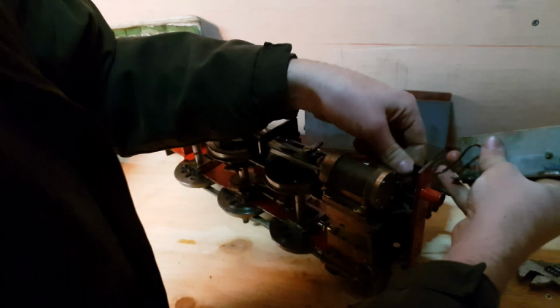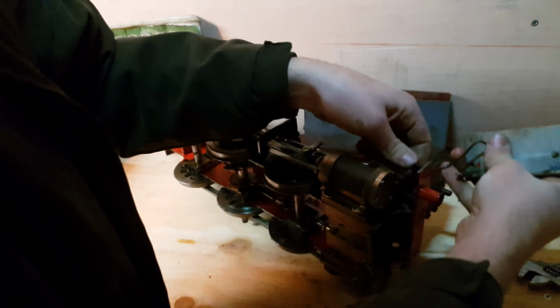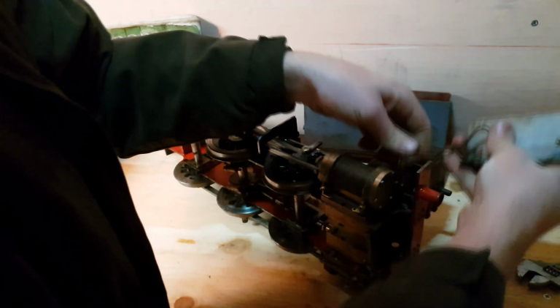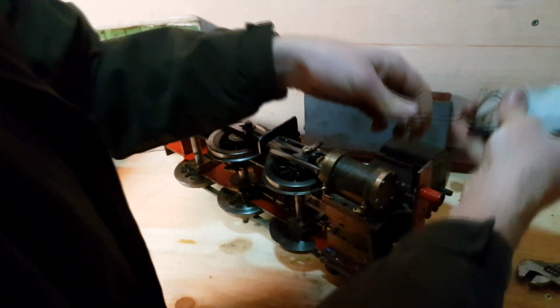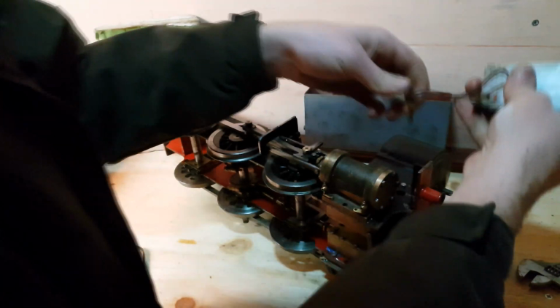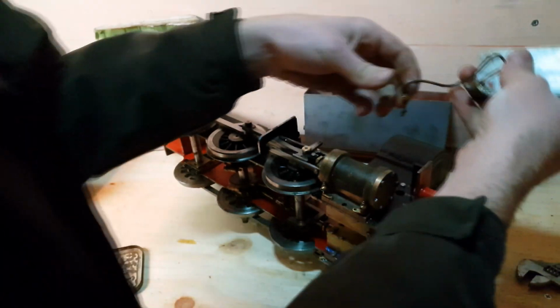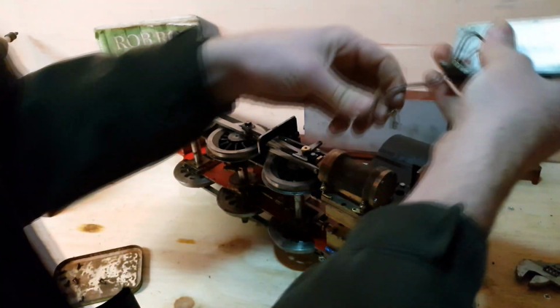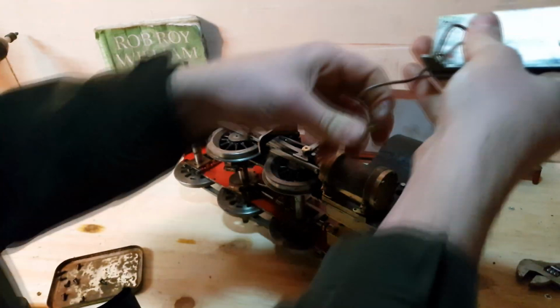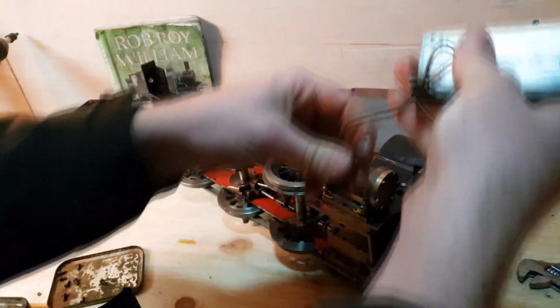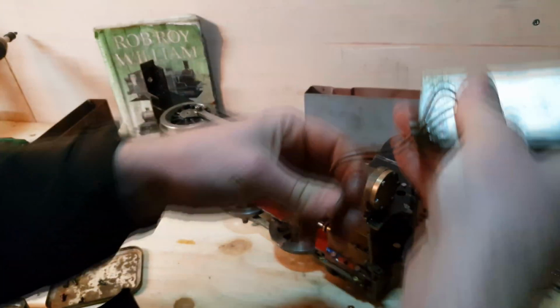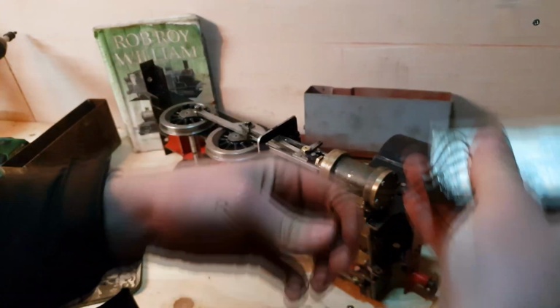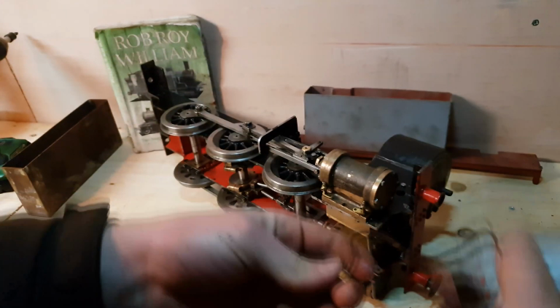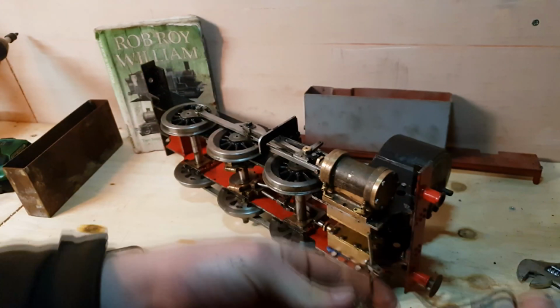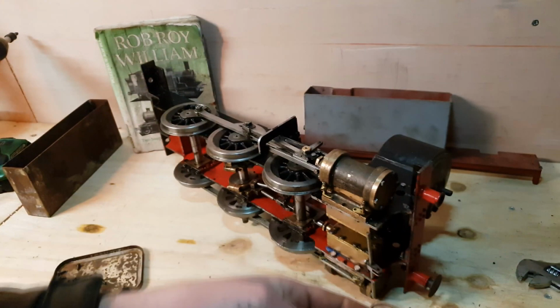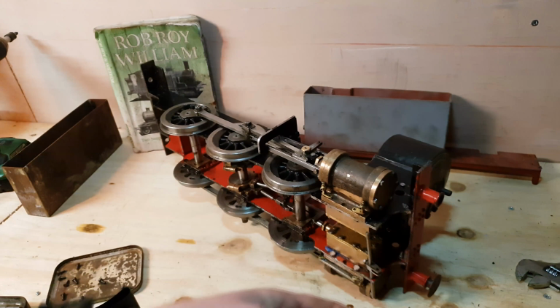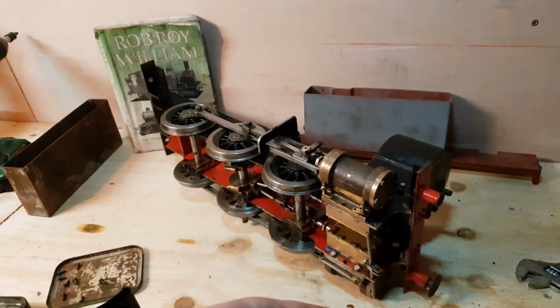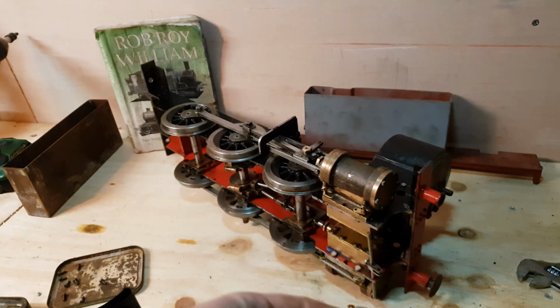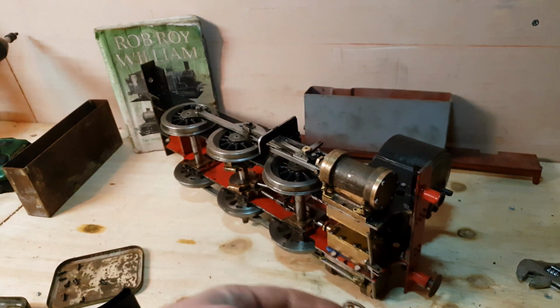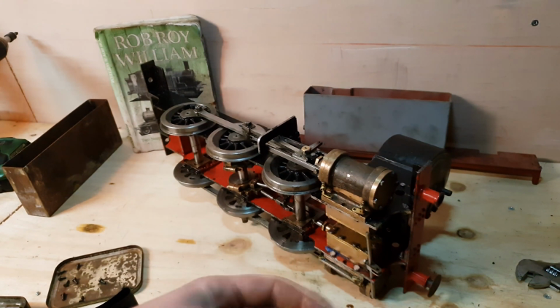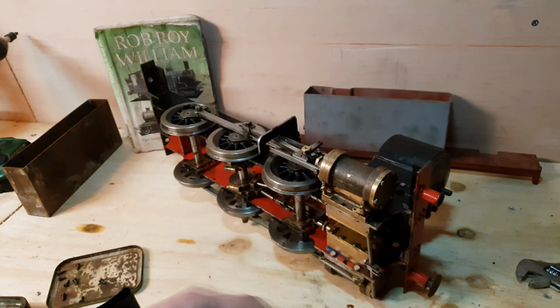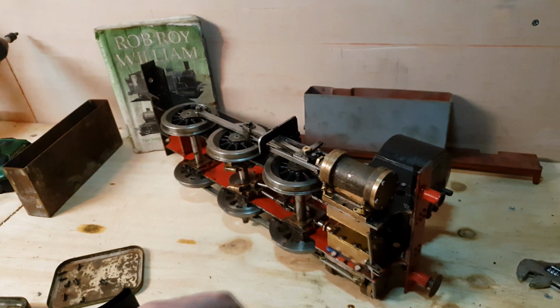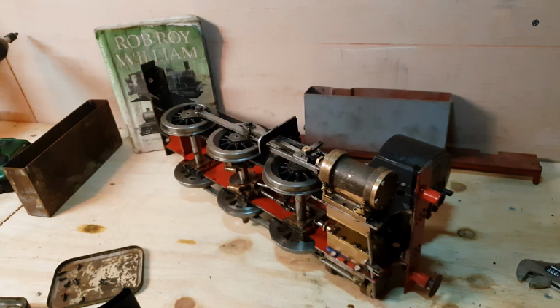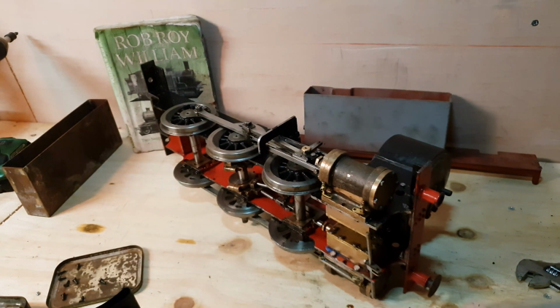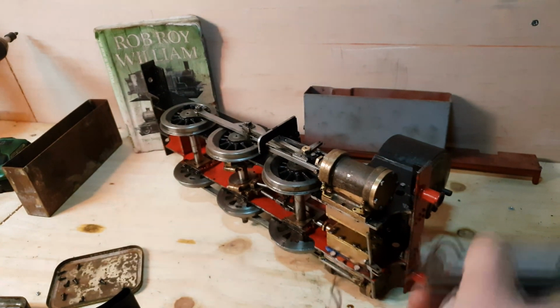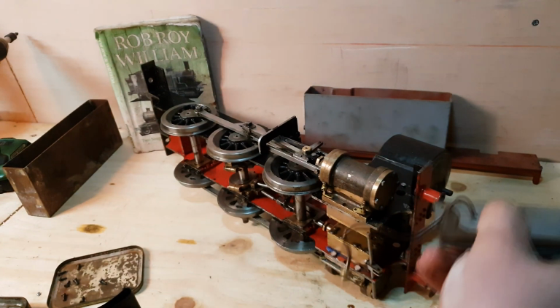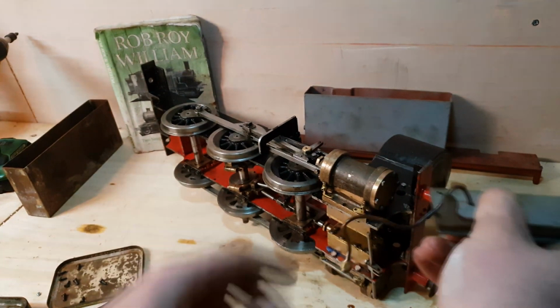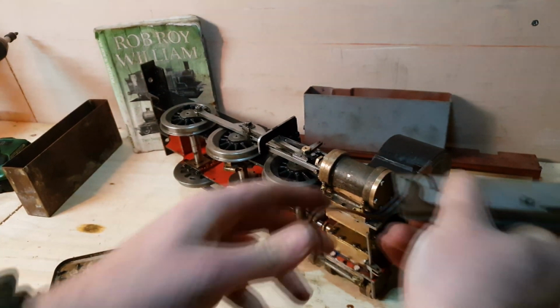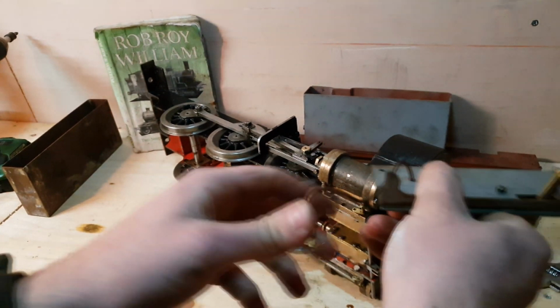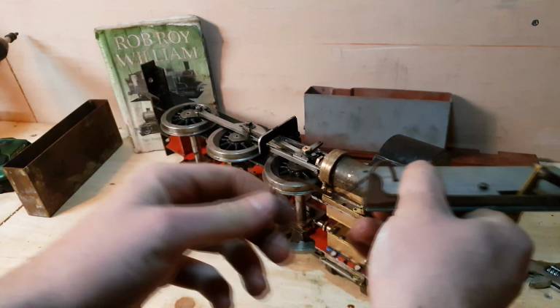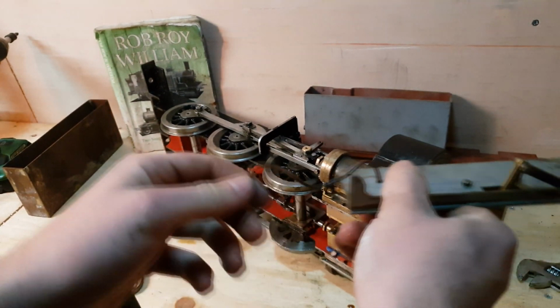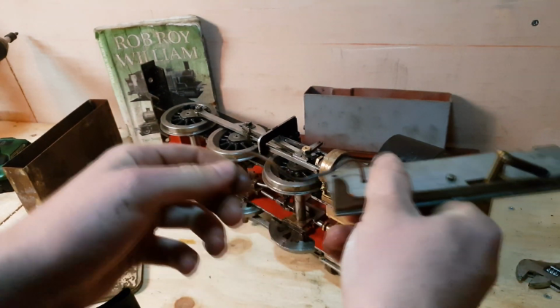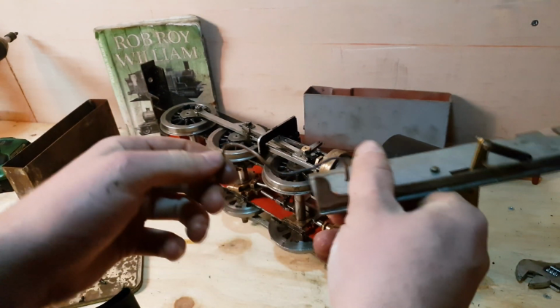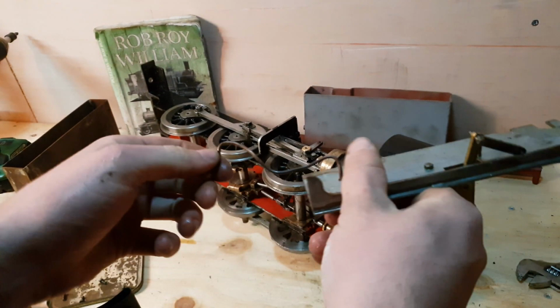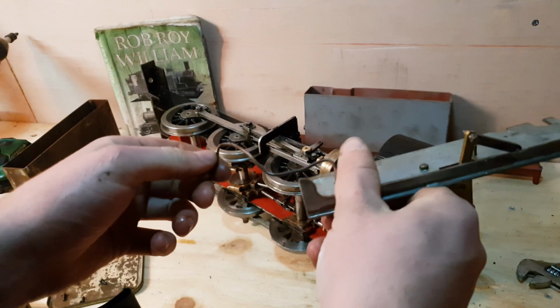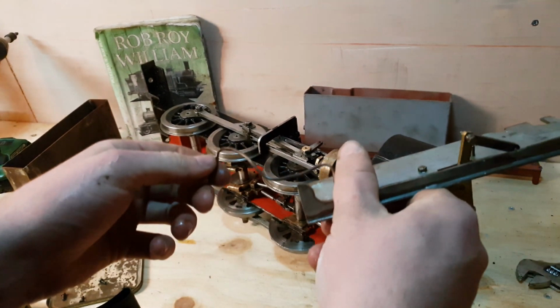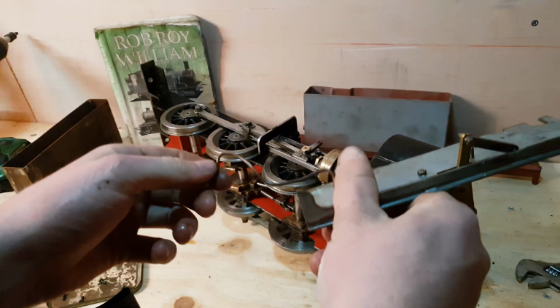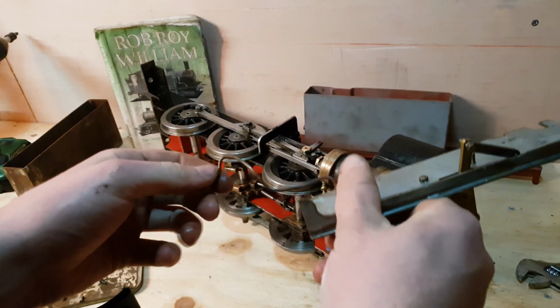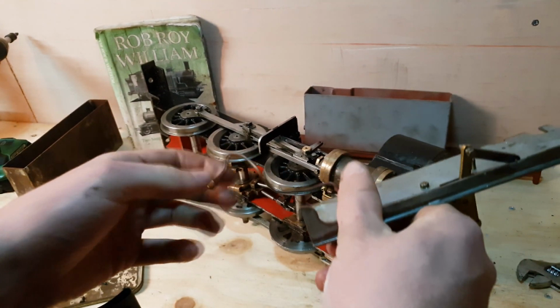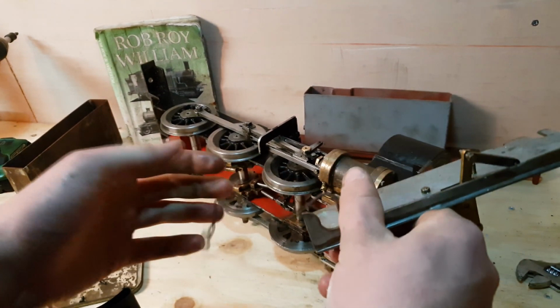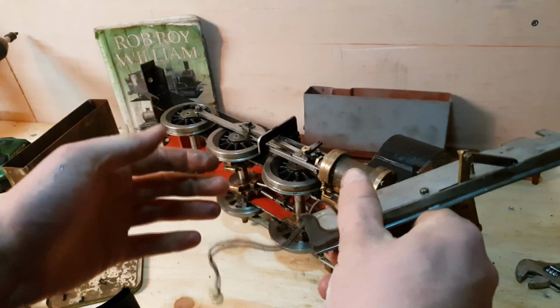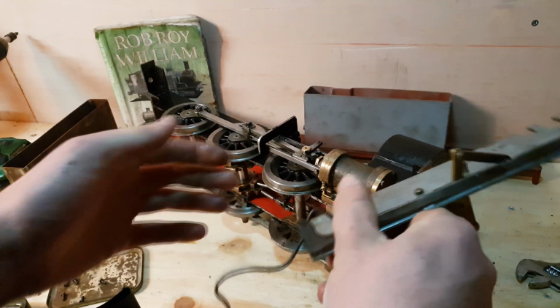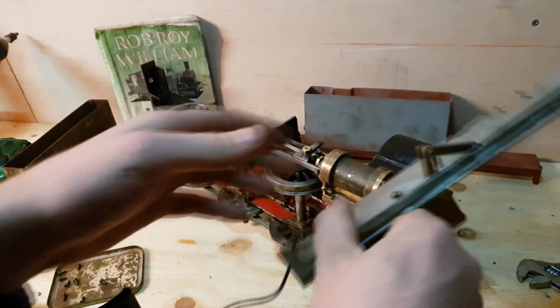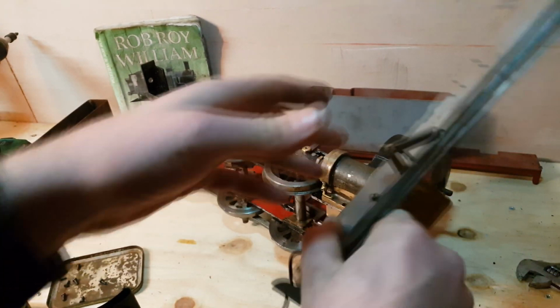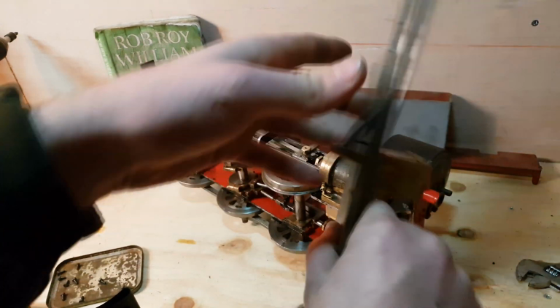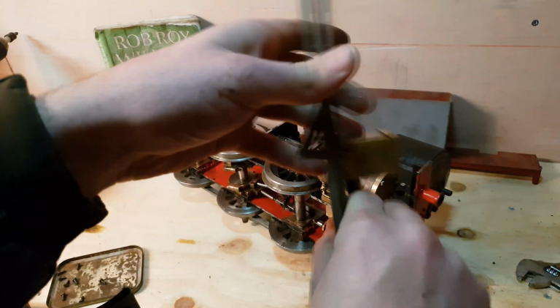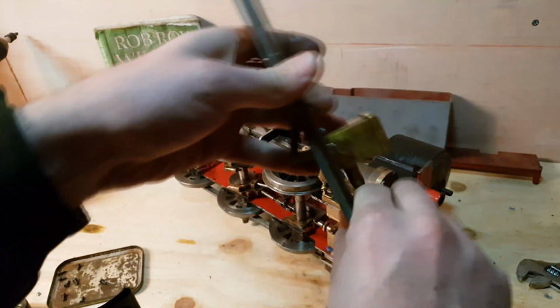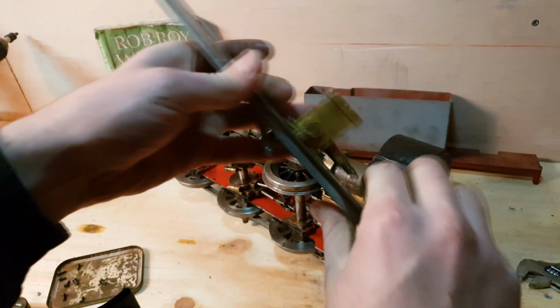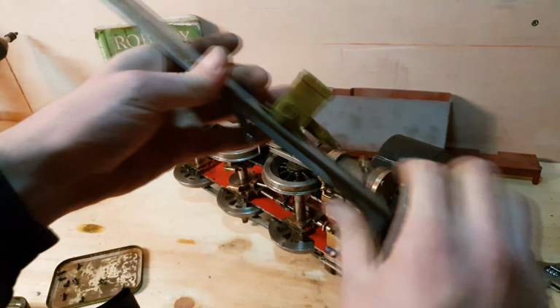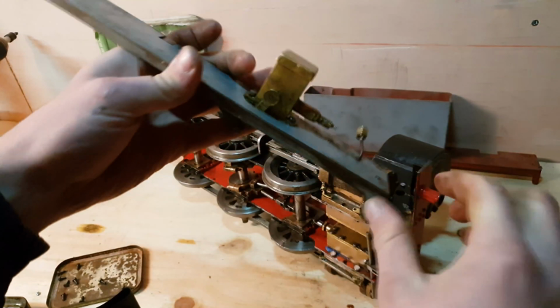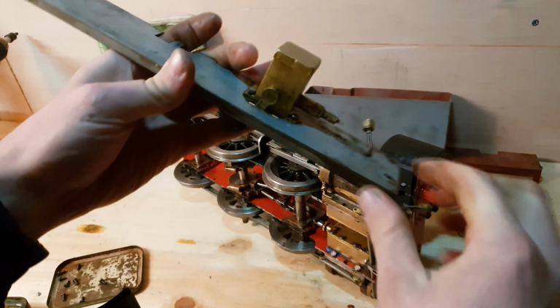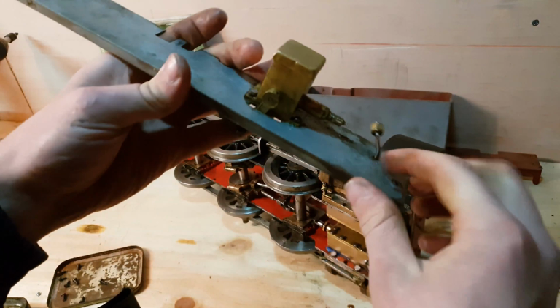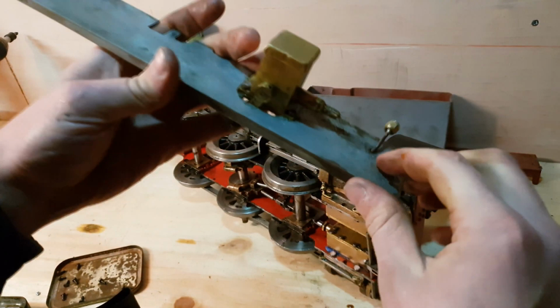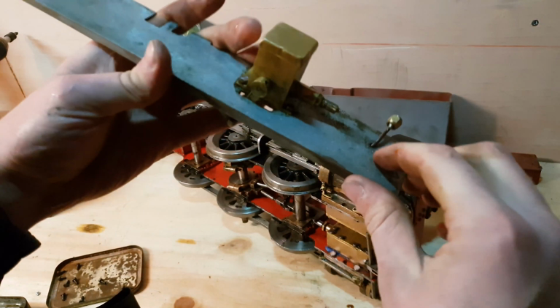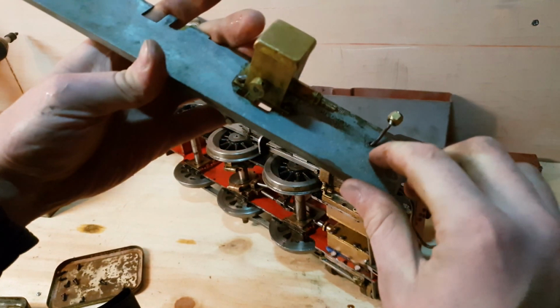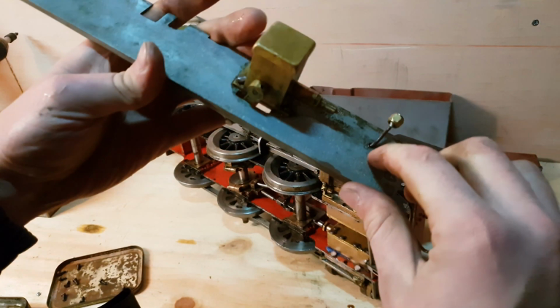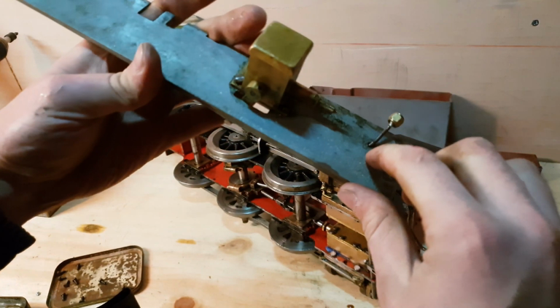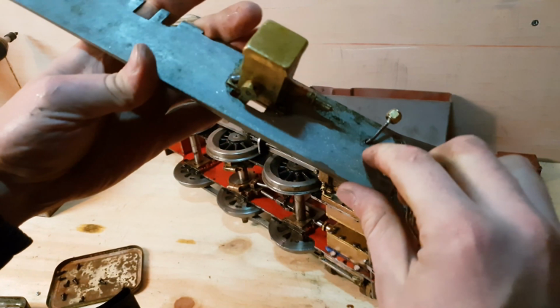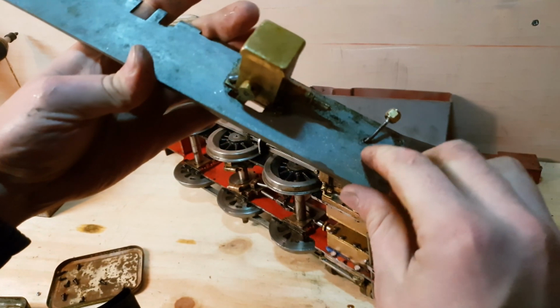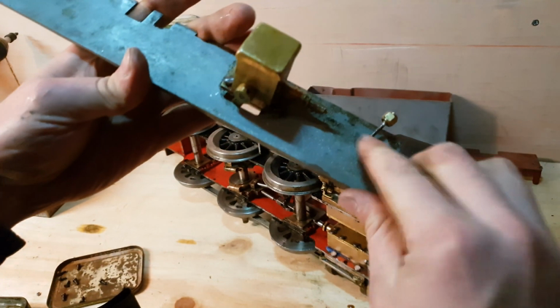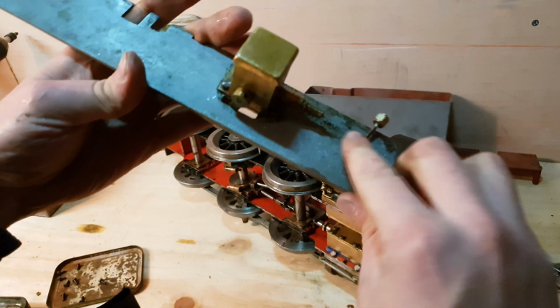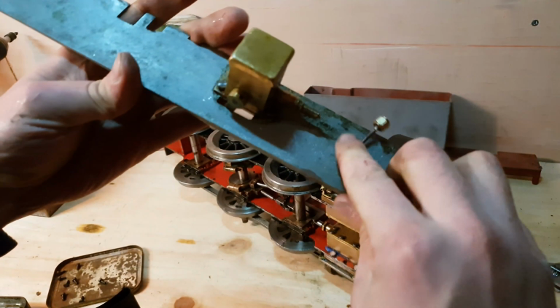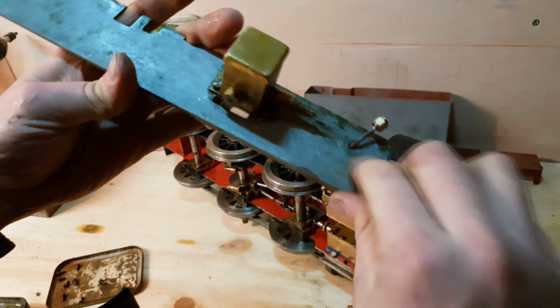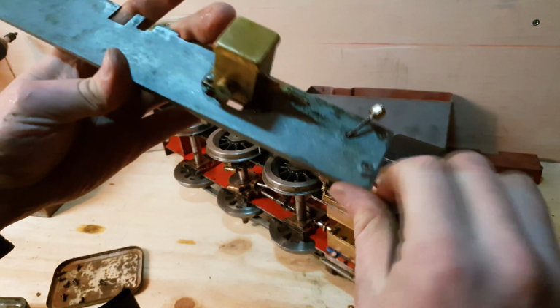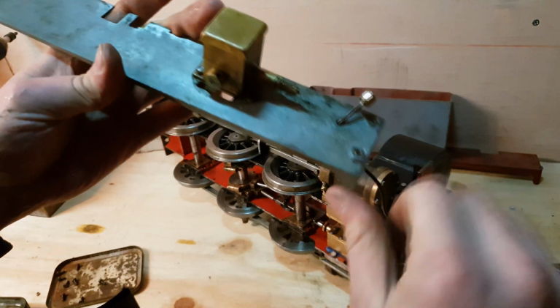The lubricator tube will have to have something done with it. I think I'm going to drill a larger hole in the running board so that the tube can be passed through it.